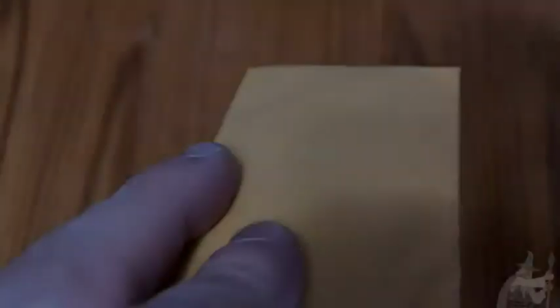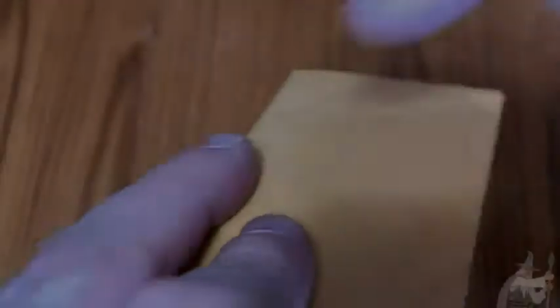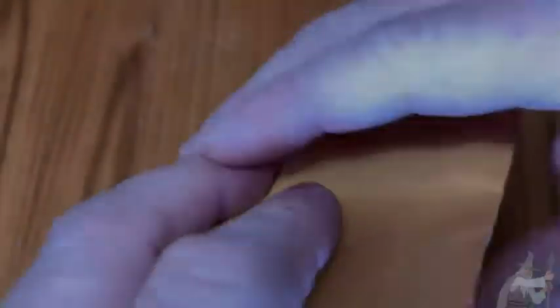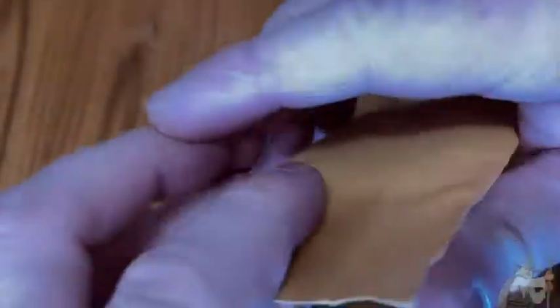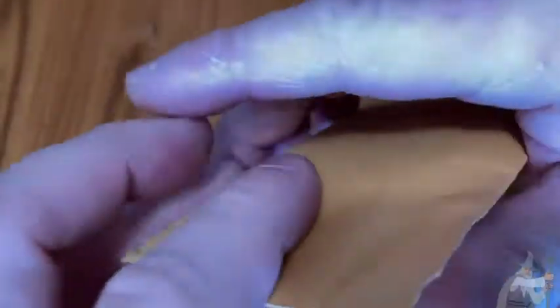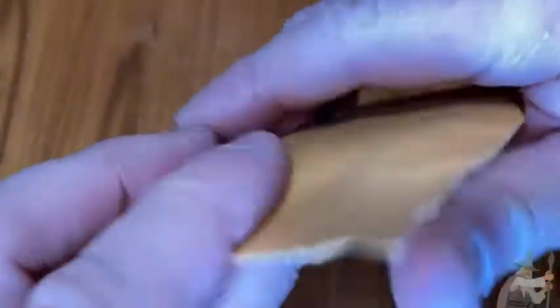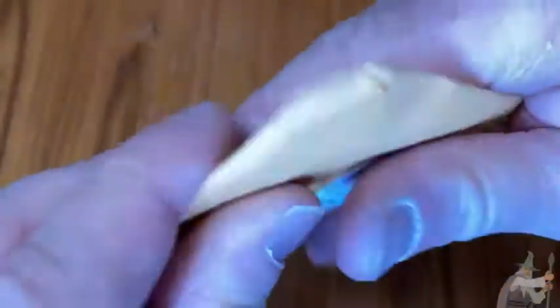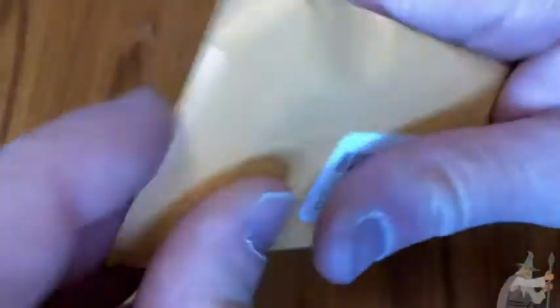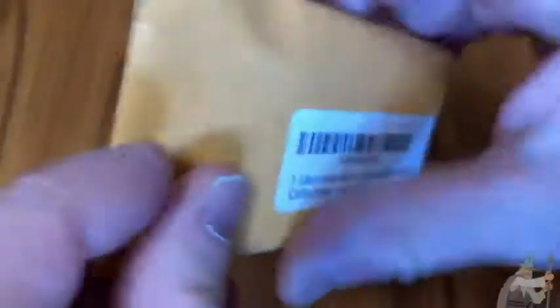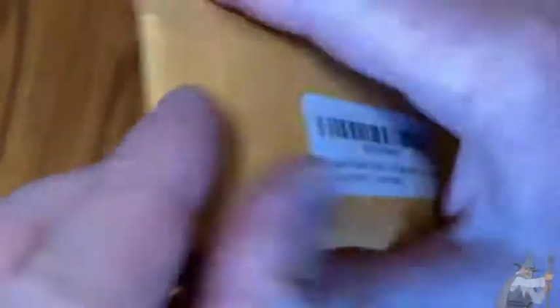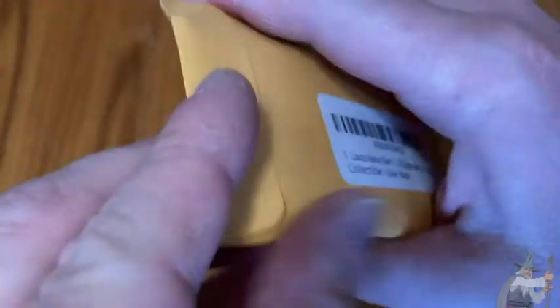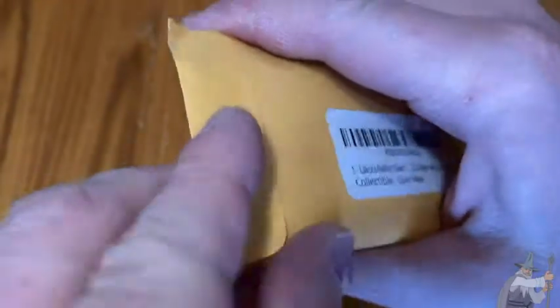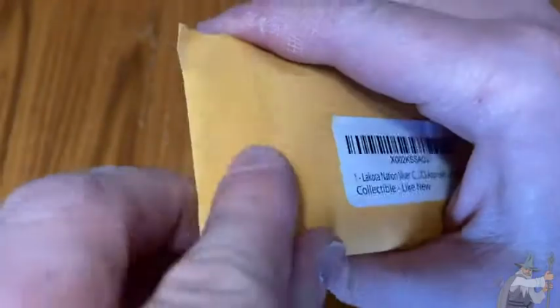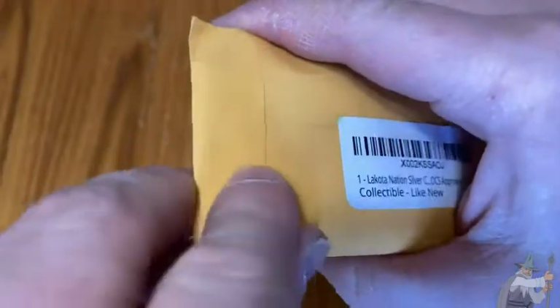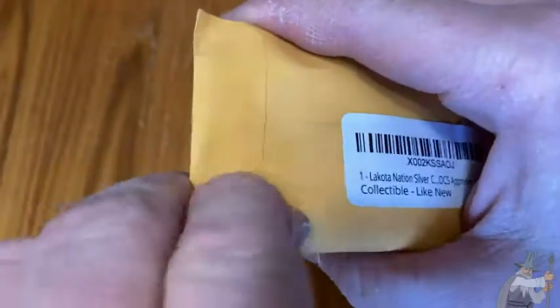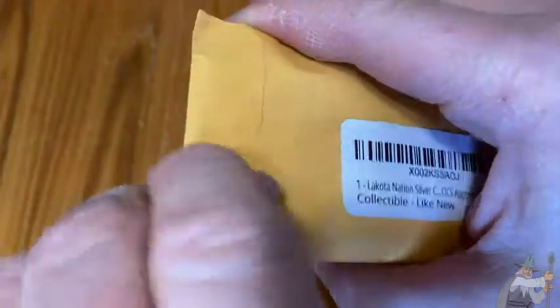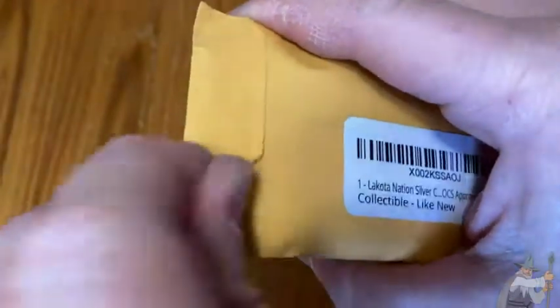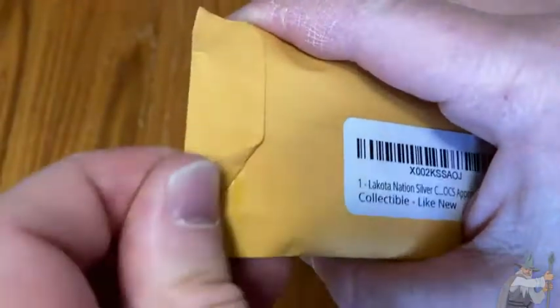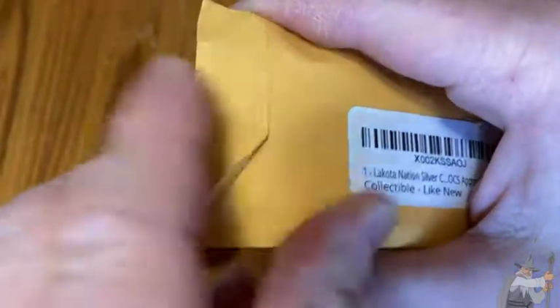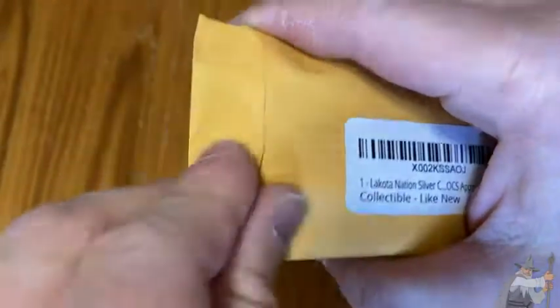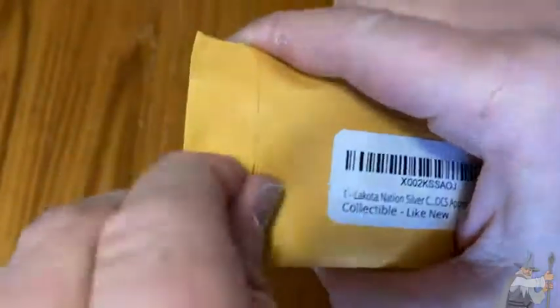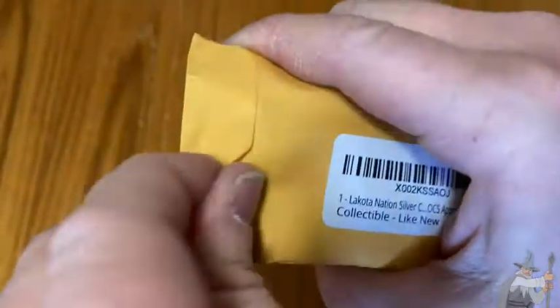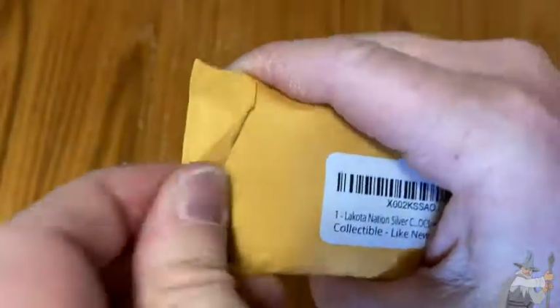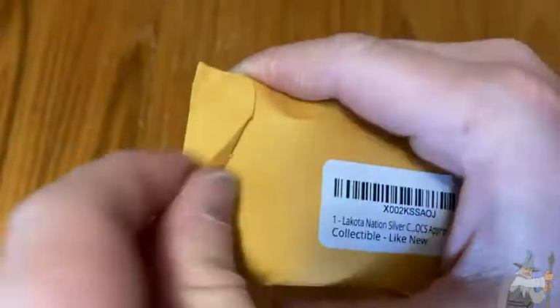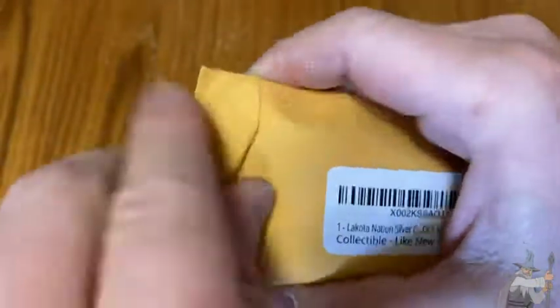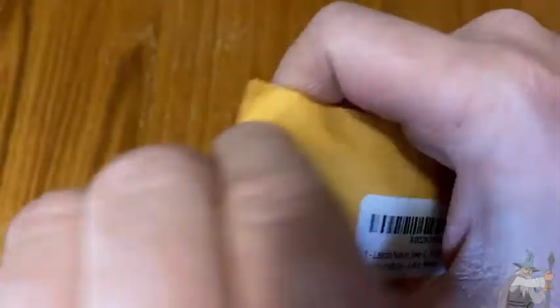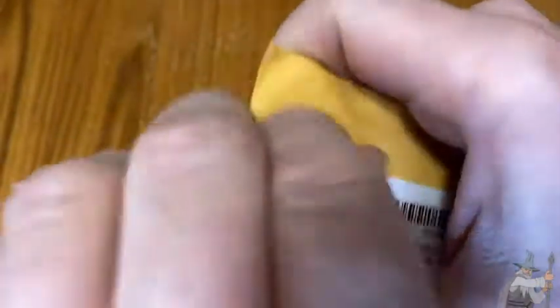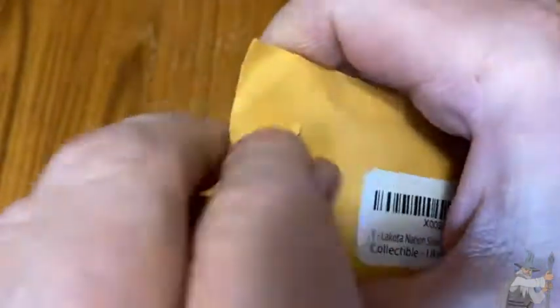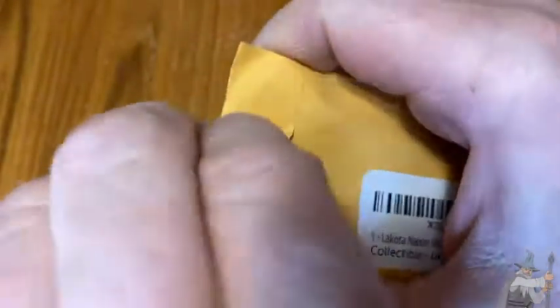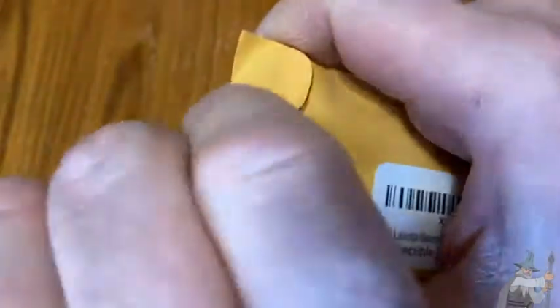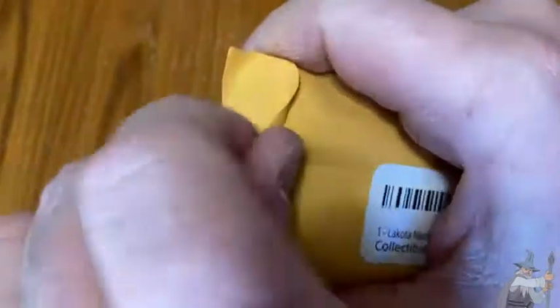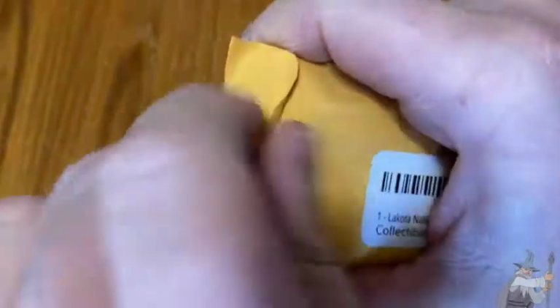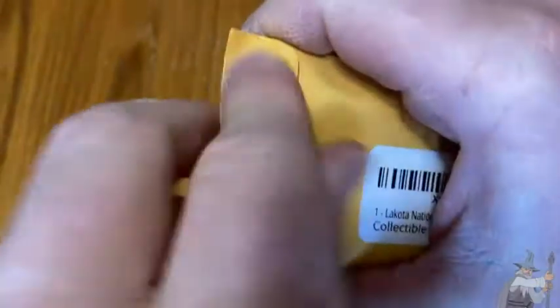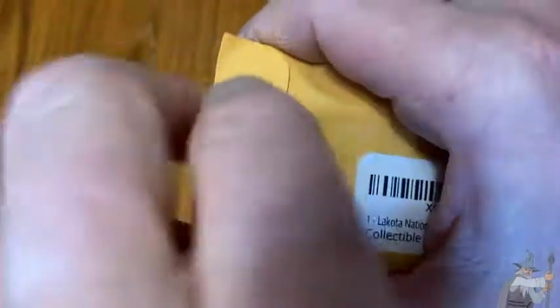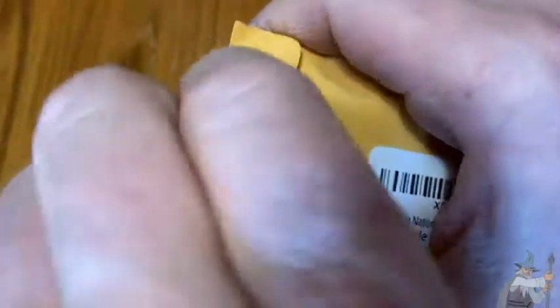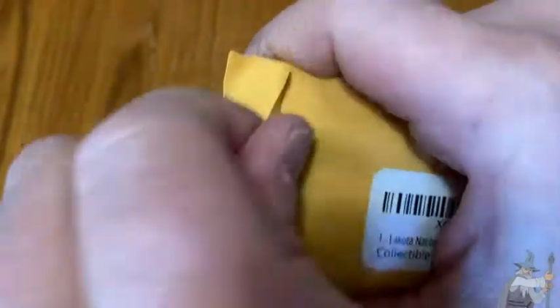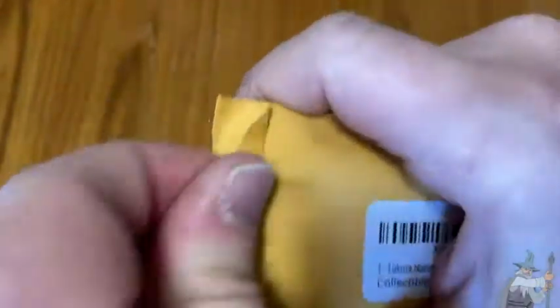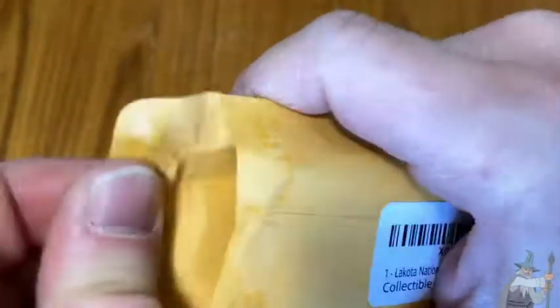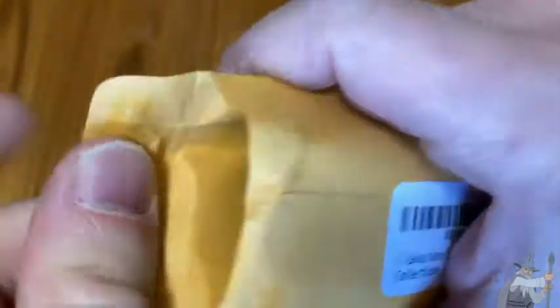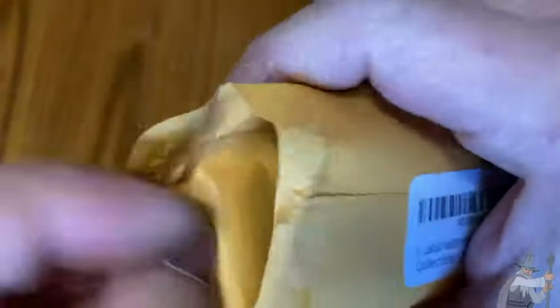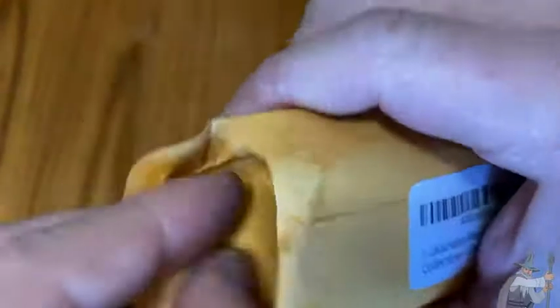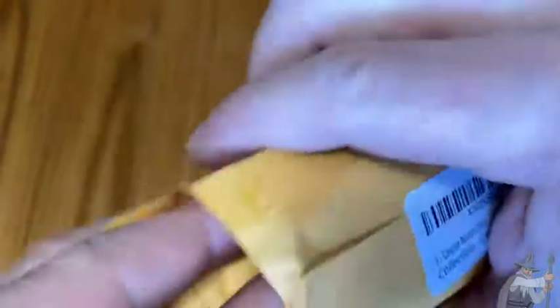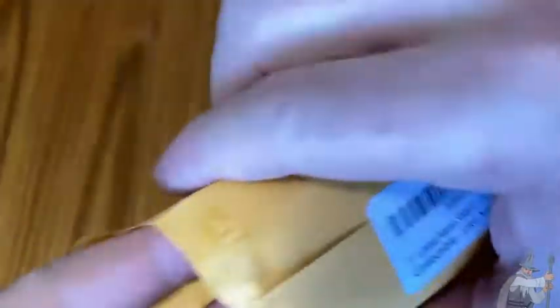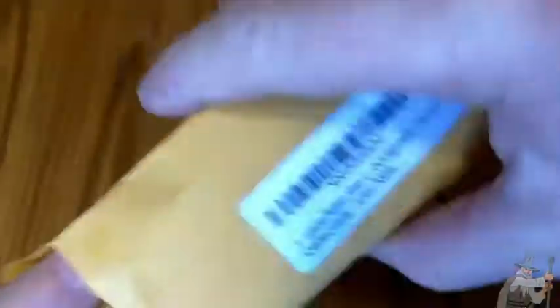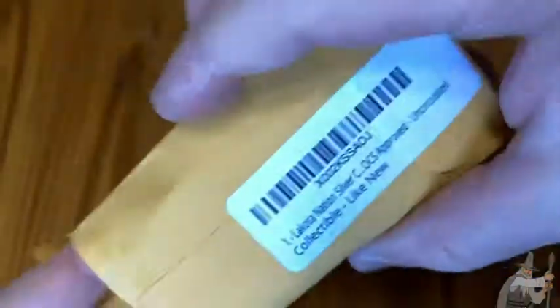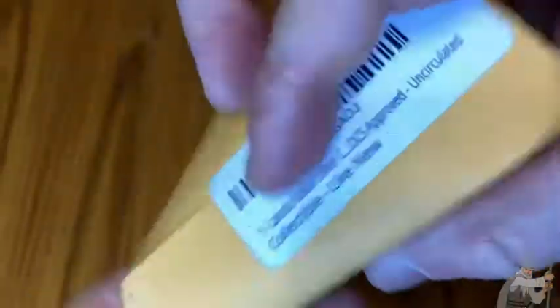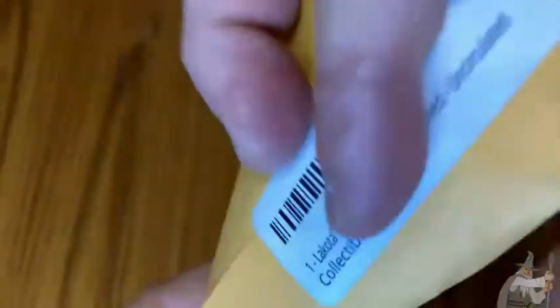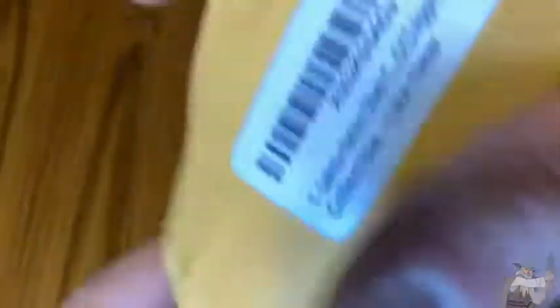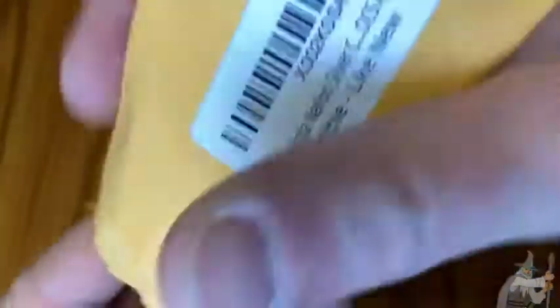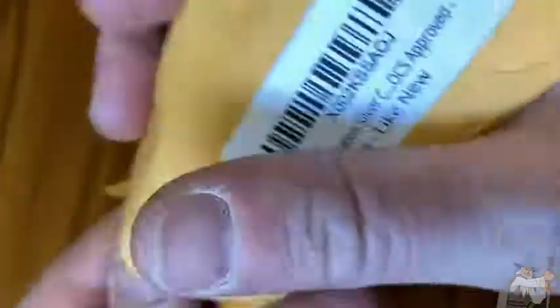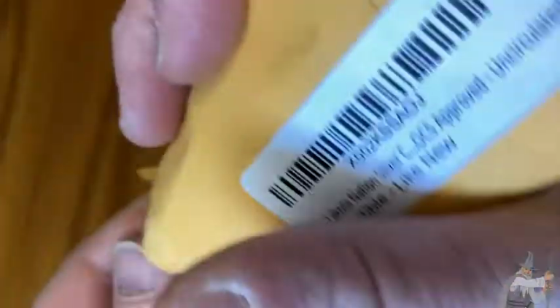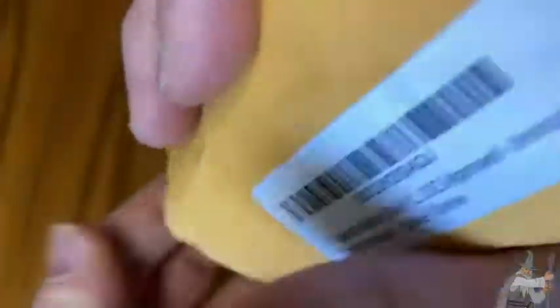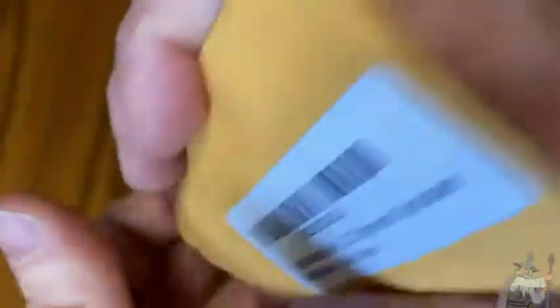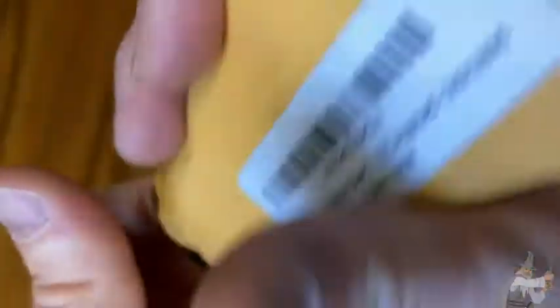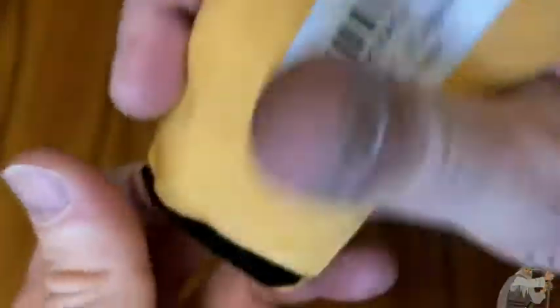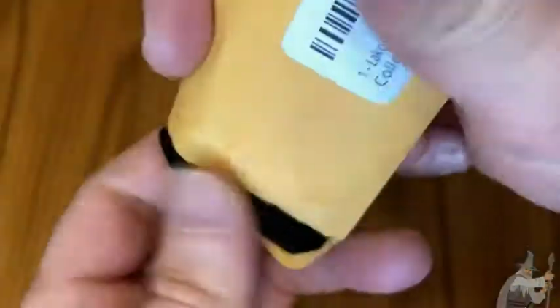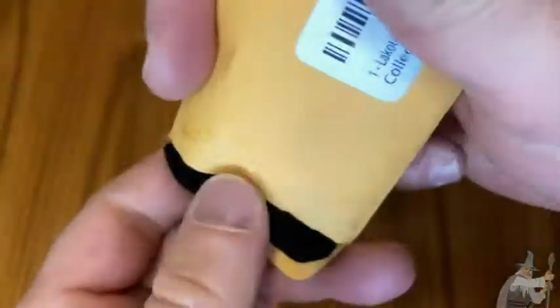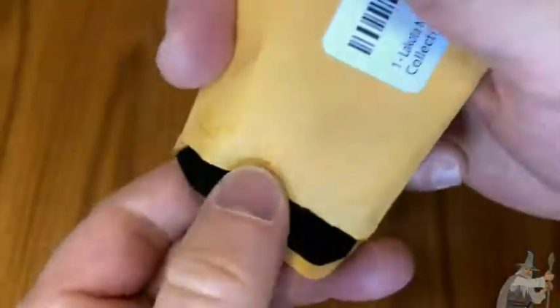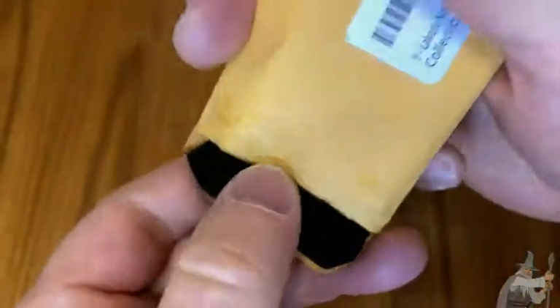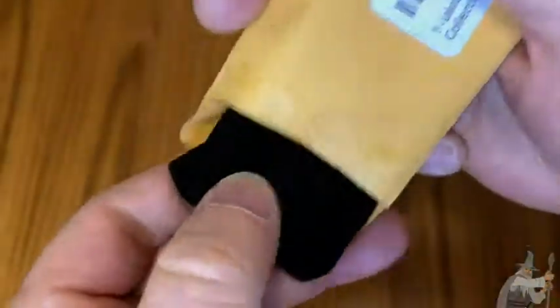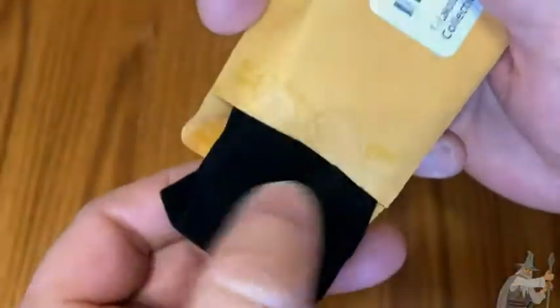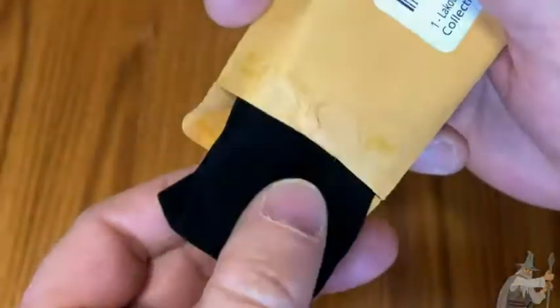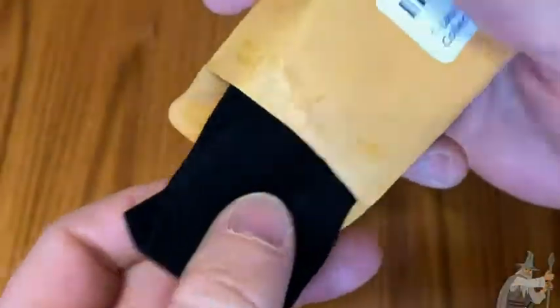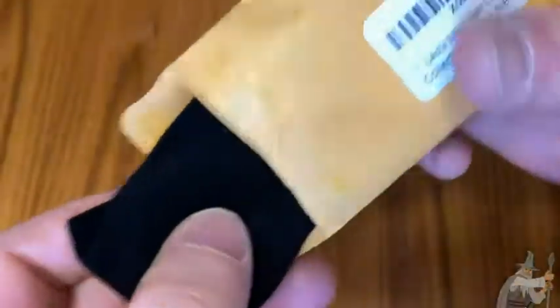I just got this on Amazon. I'm going to open it up. And this is a silver coin — it contains one troy ounce of silver.